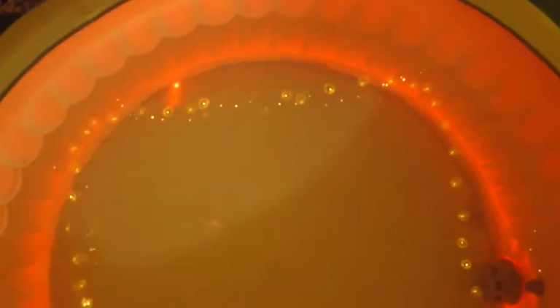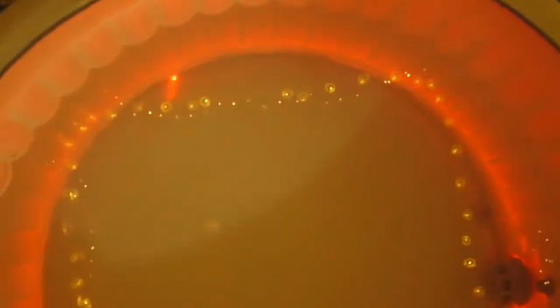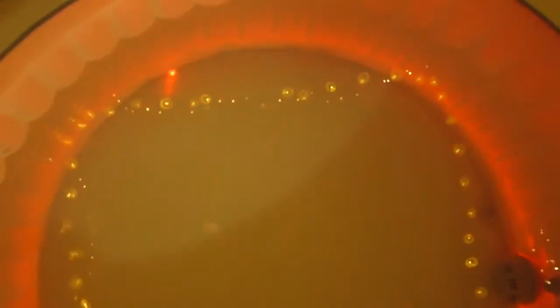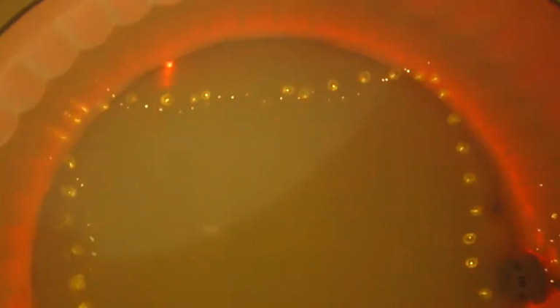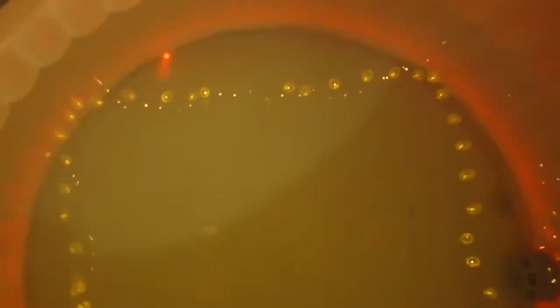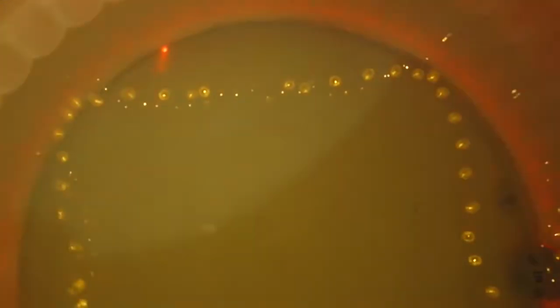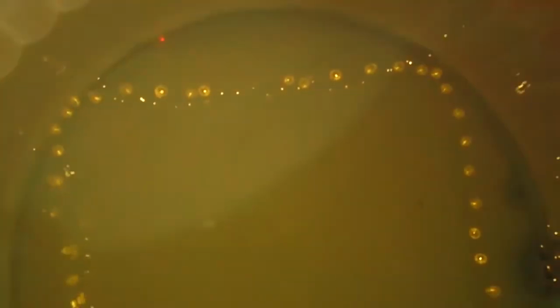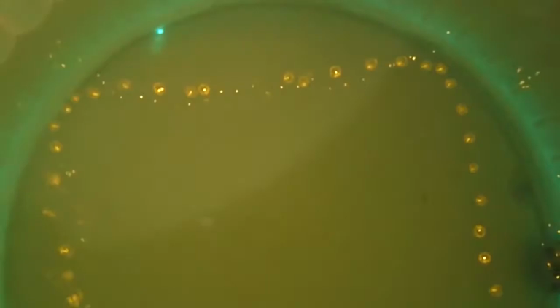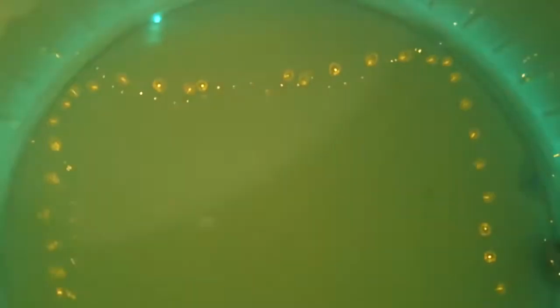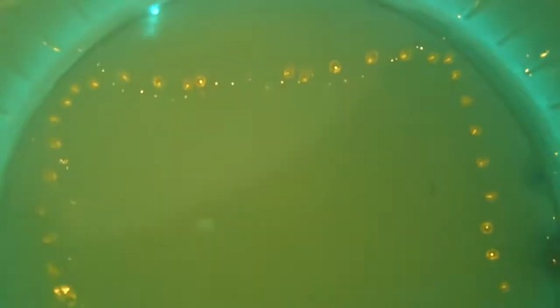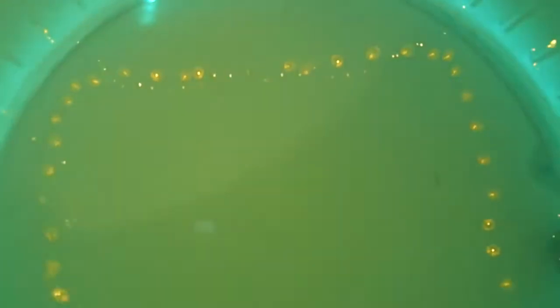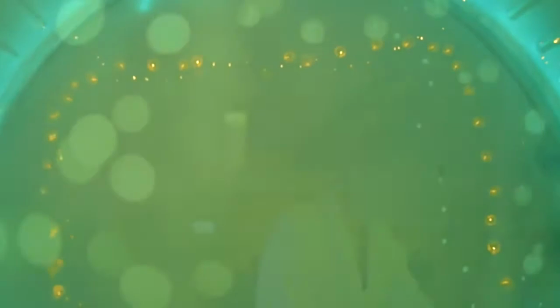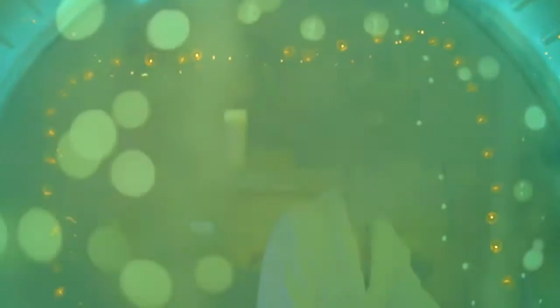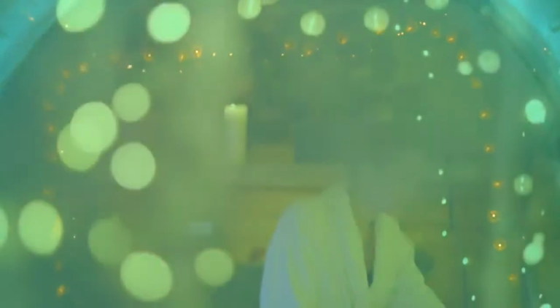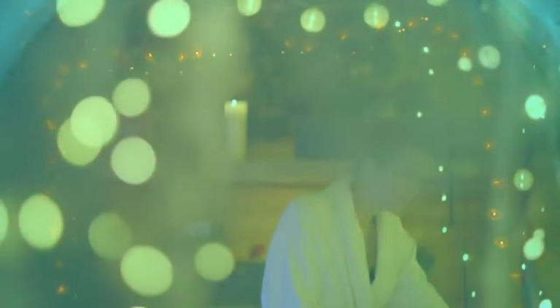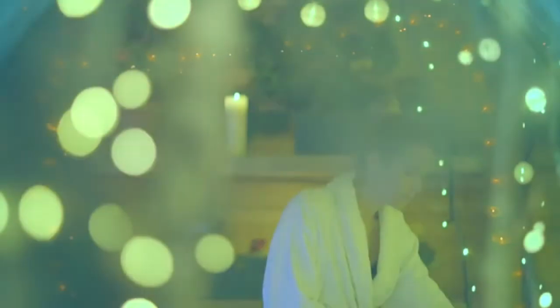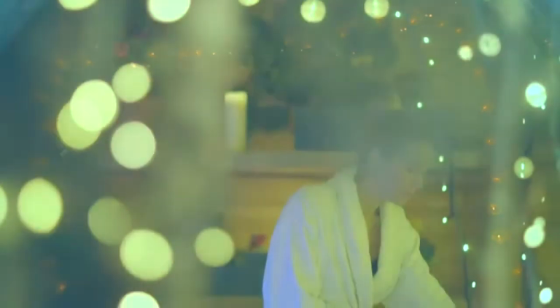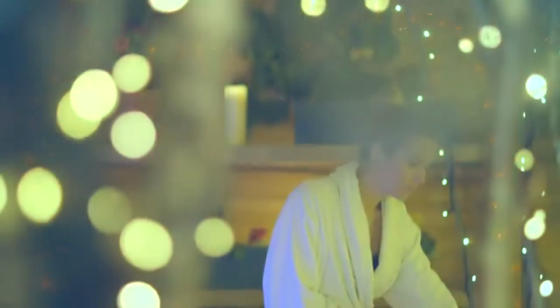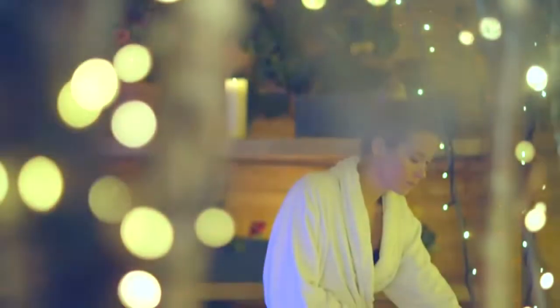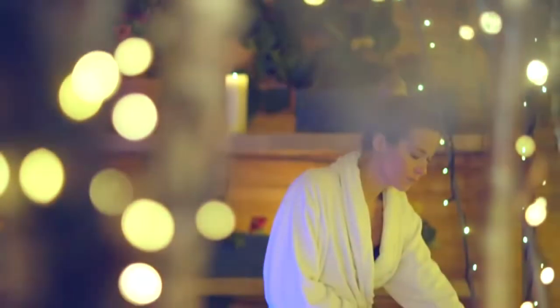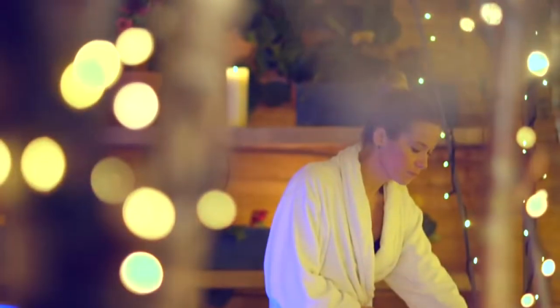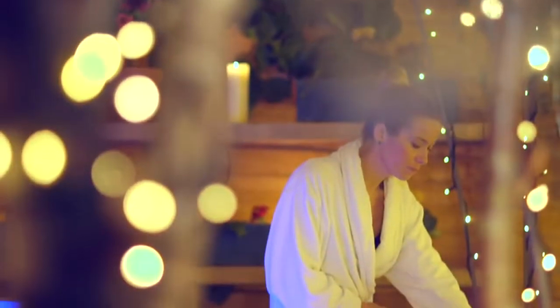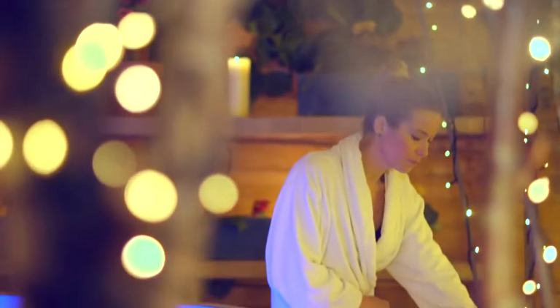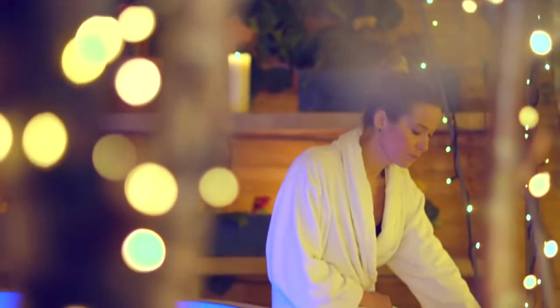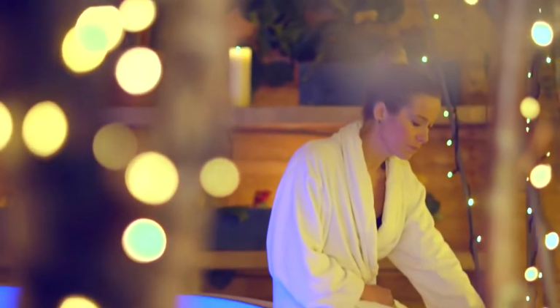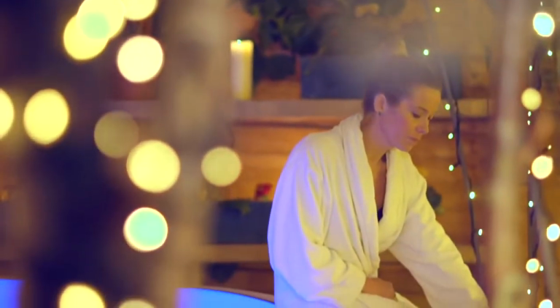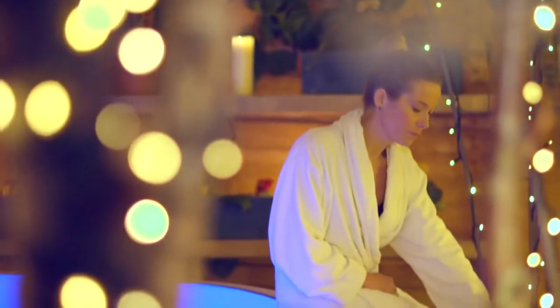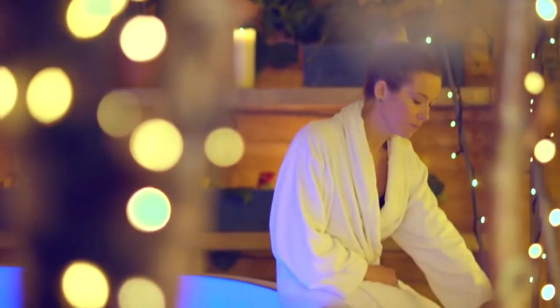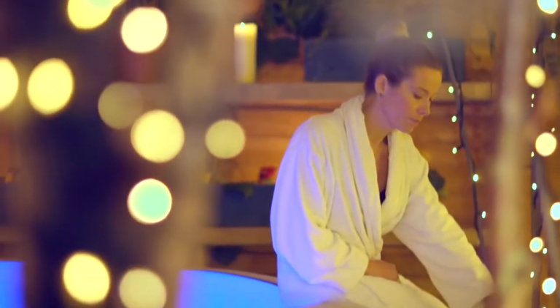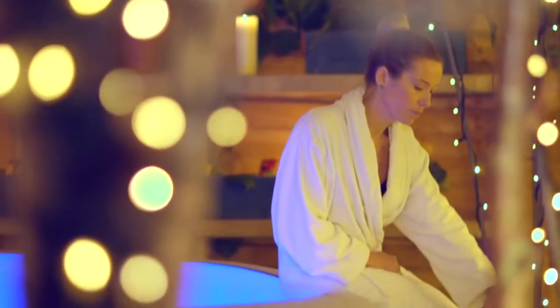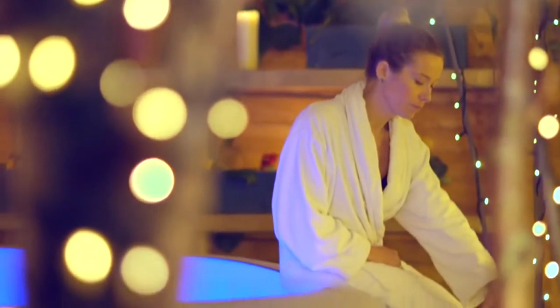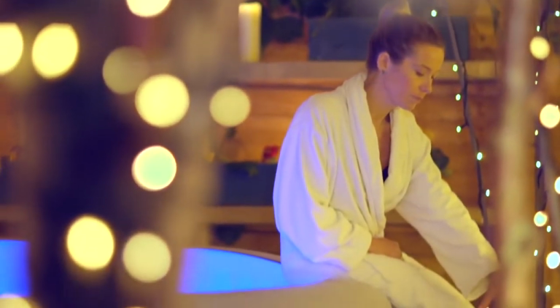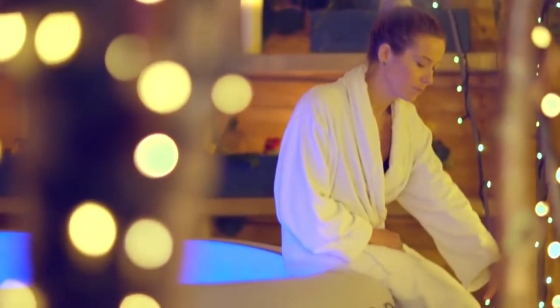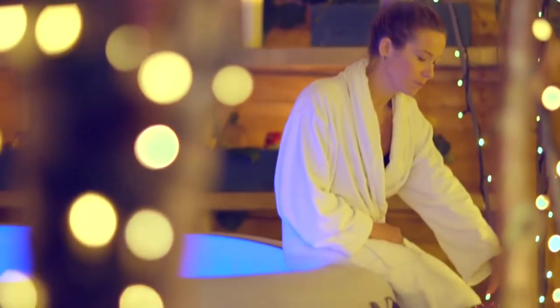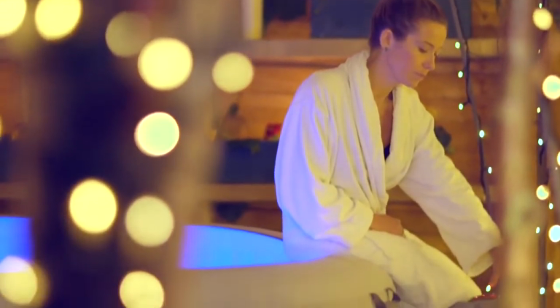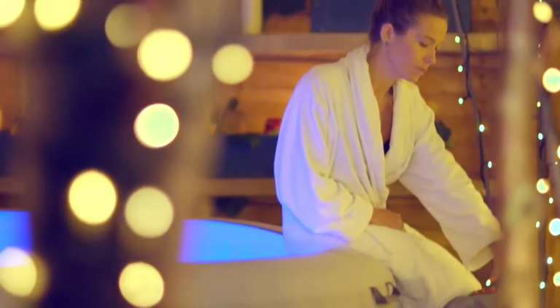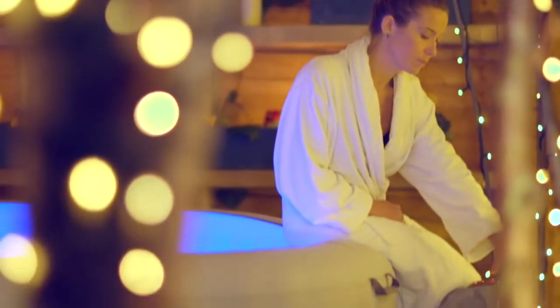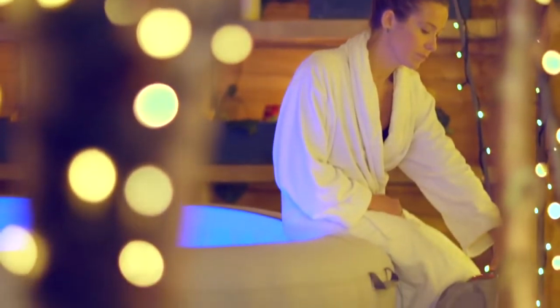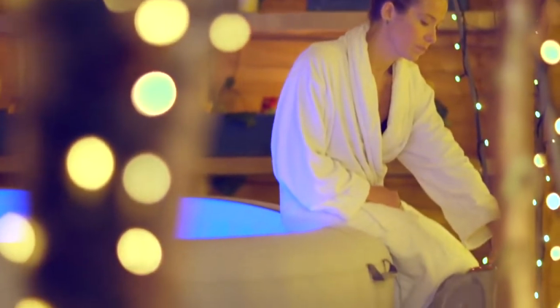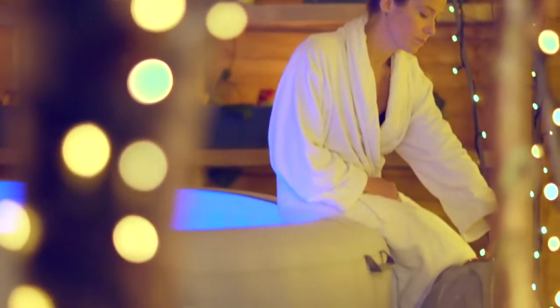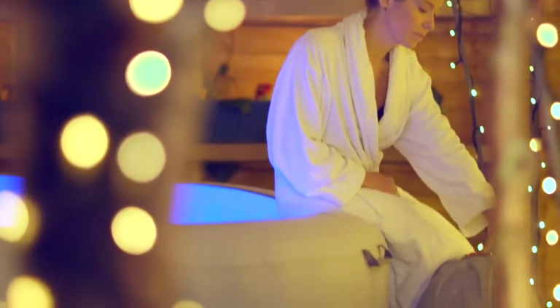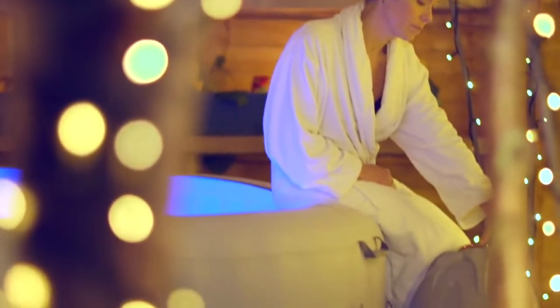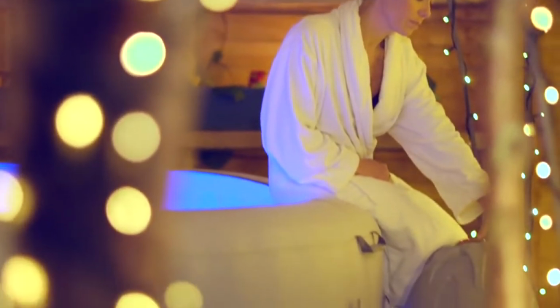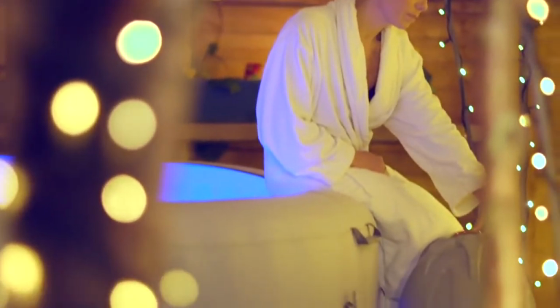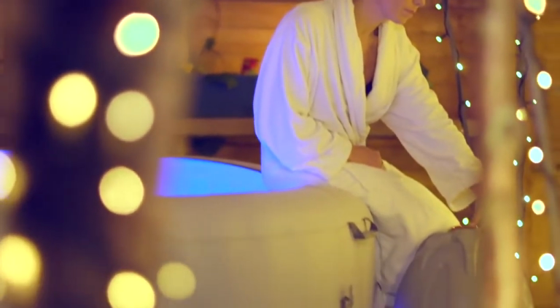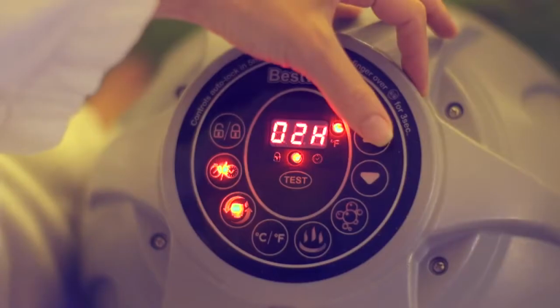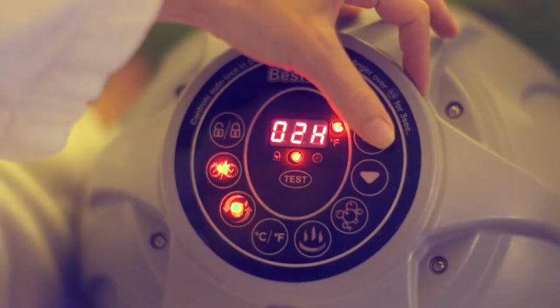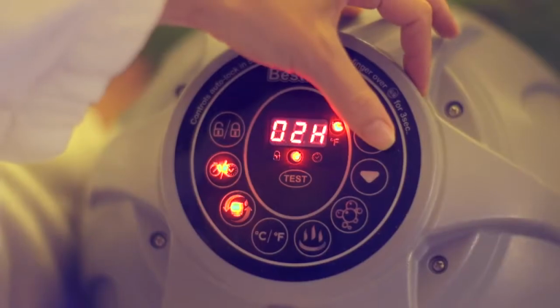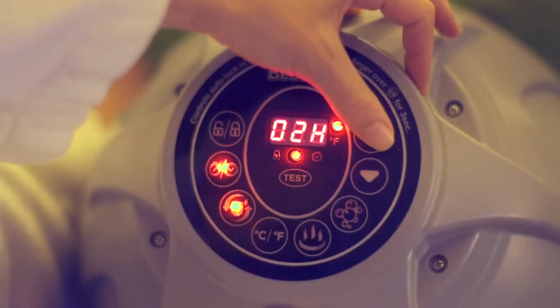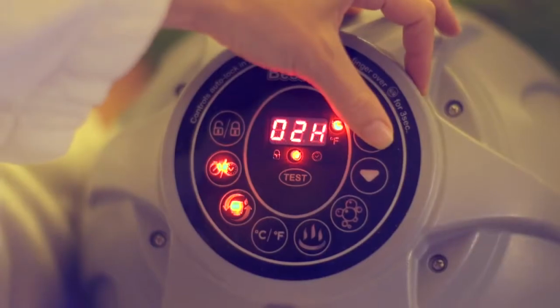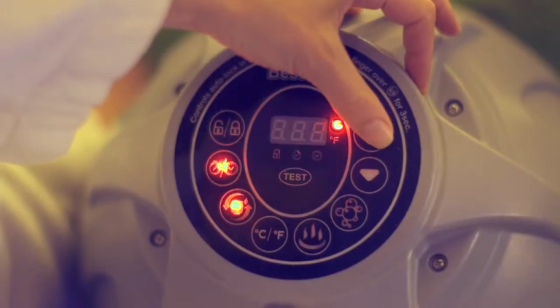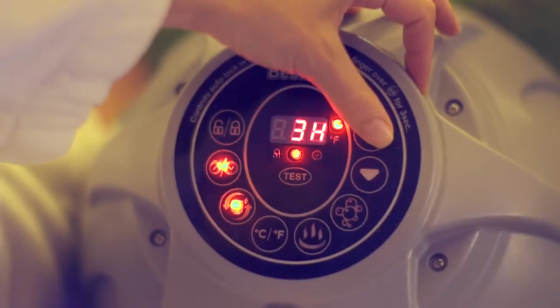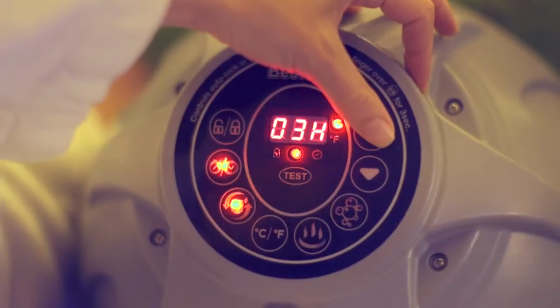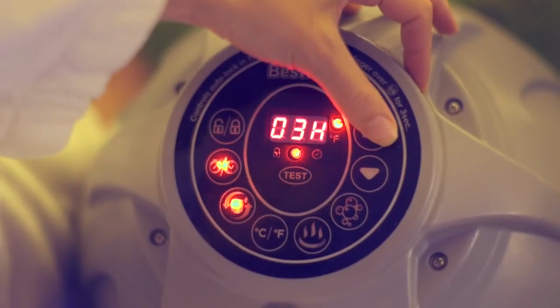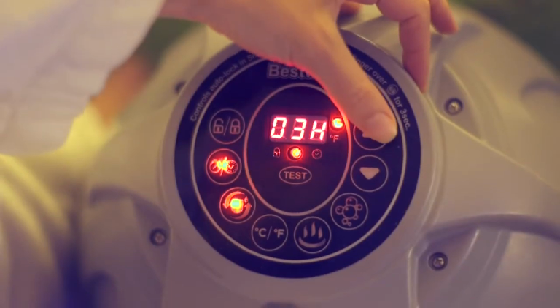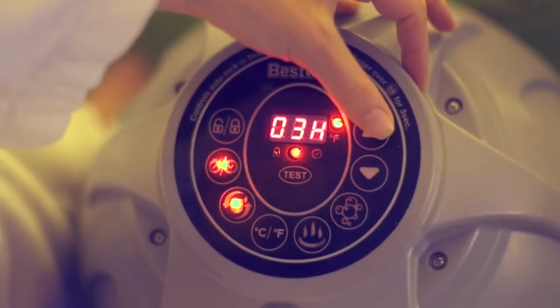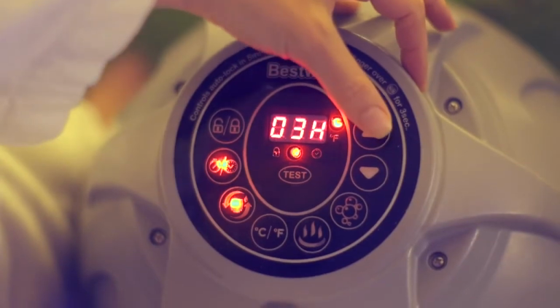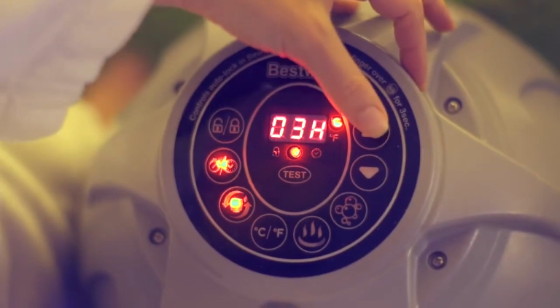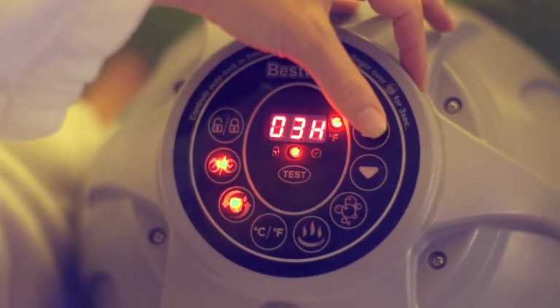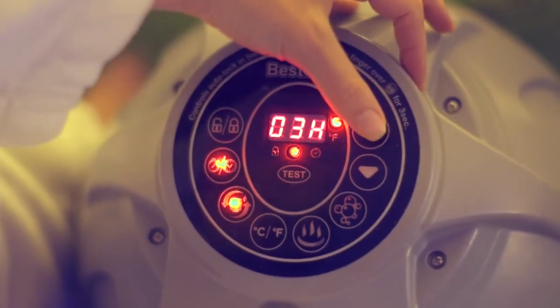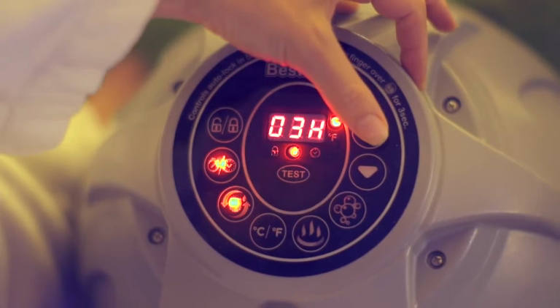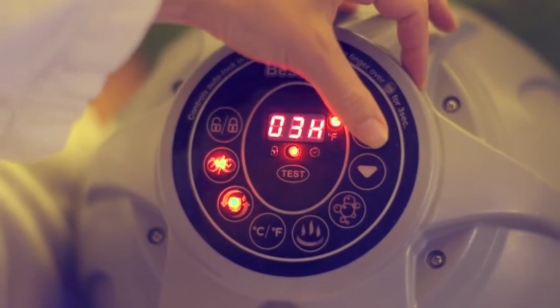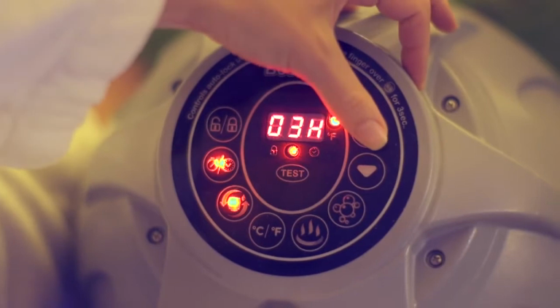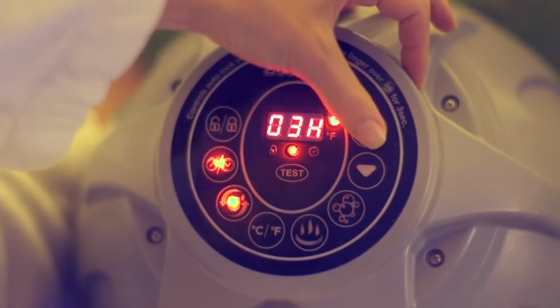Save energy with the new timer control heater unit. Now you can set the heater to come on to suit your schedule.